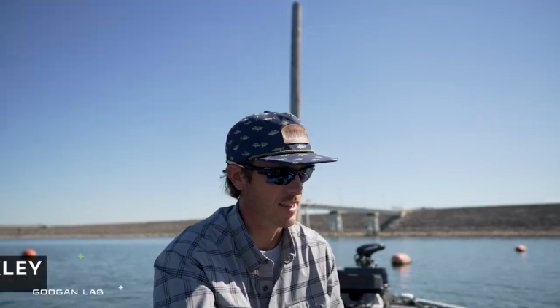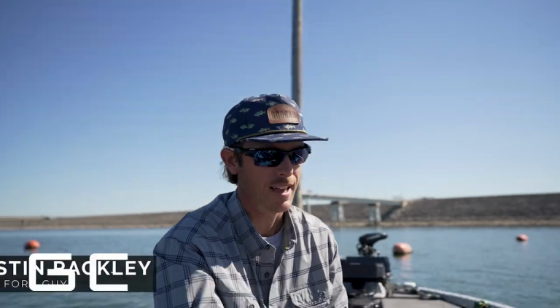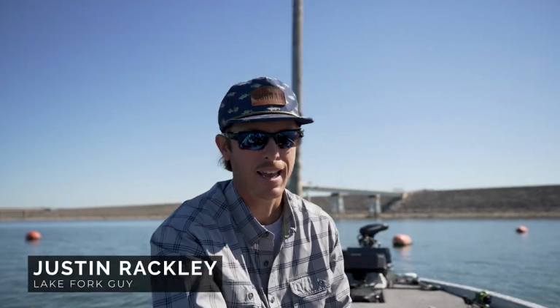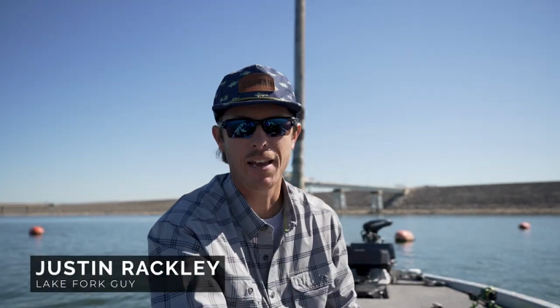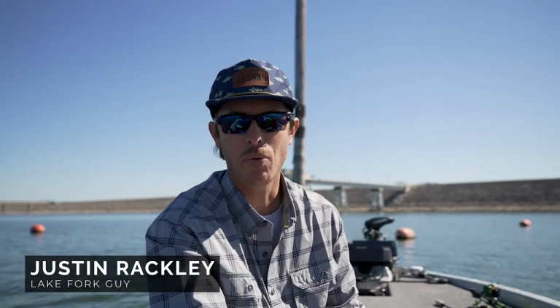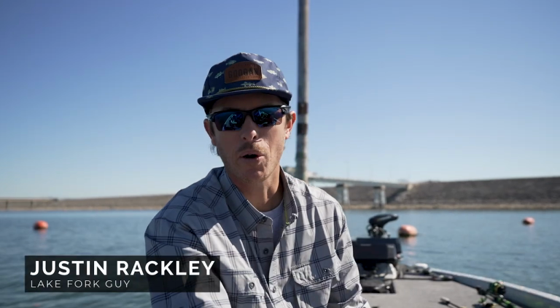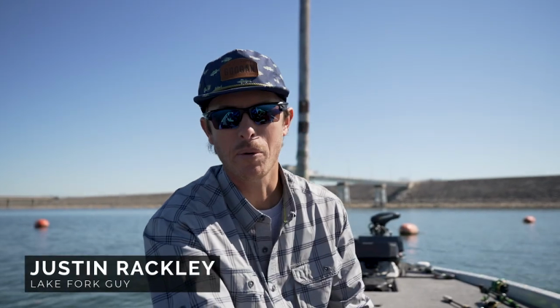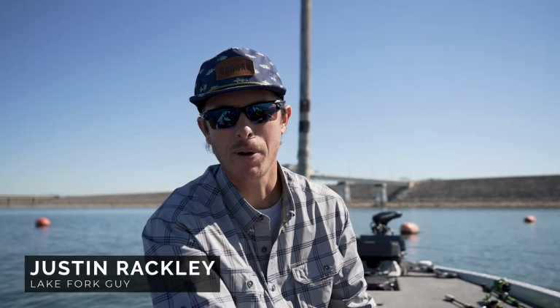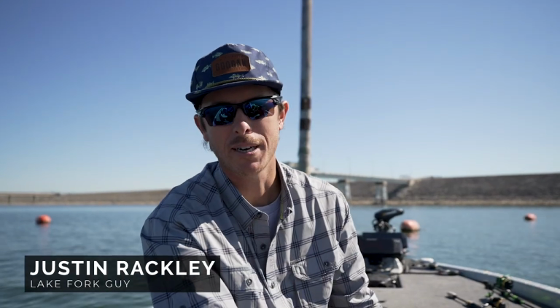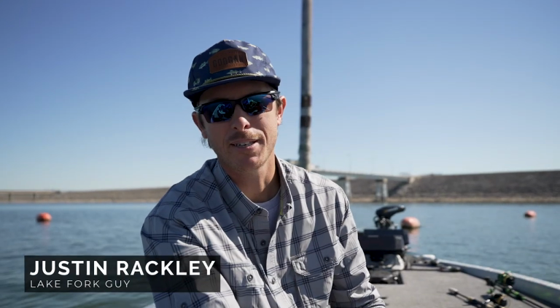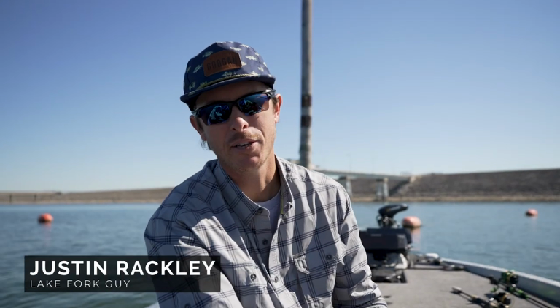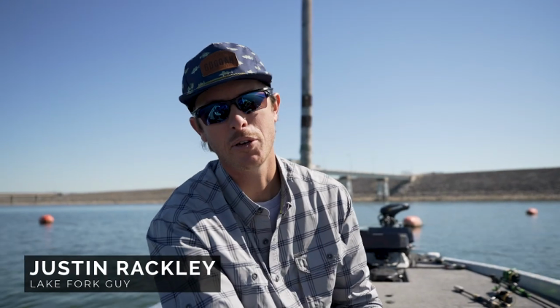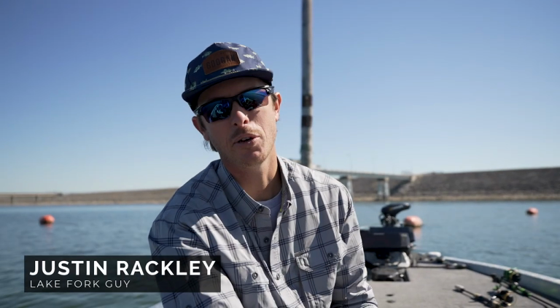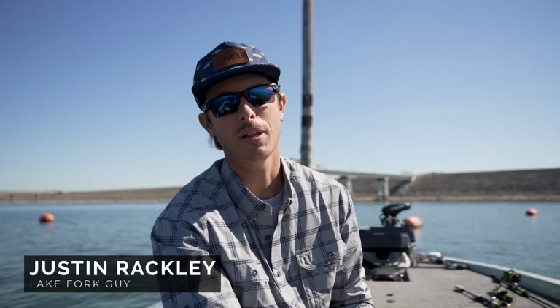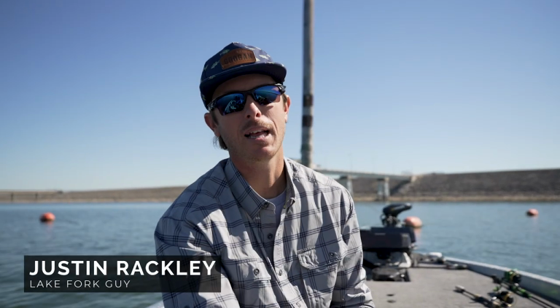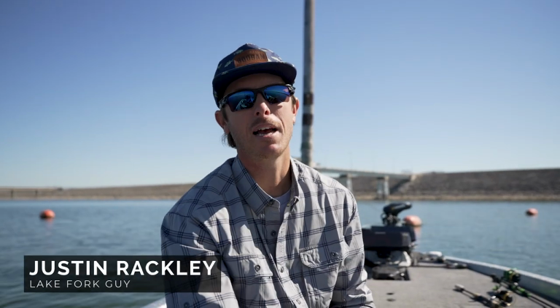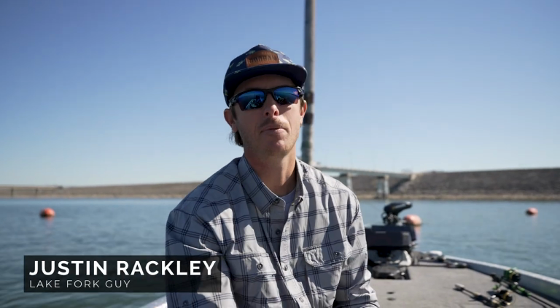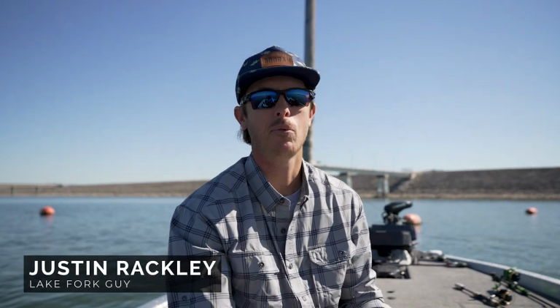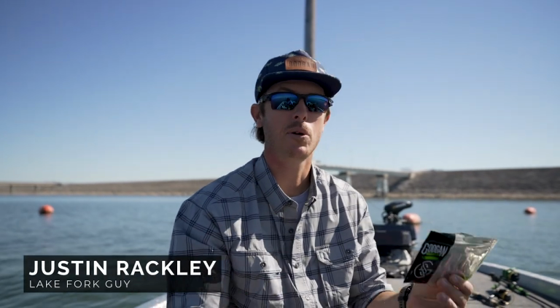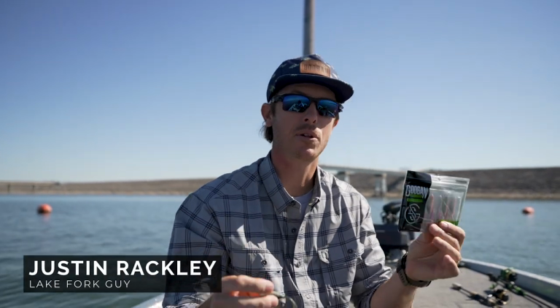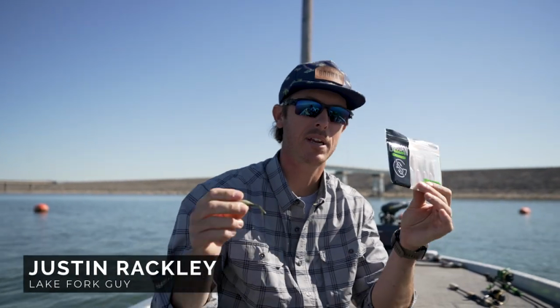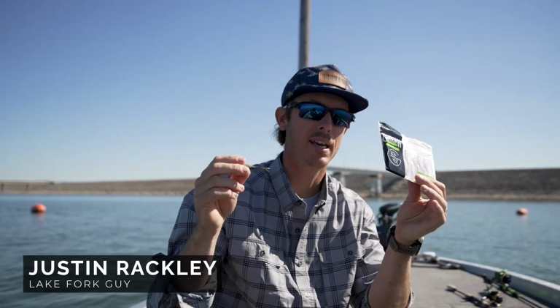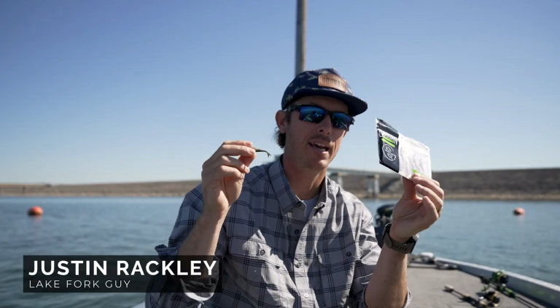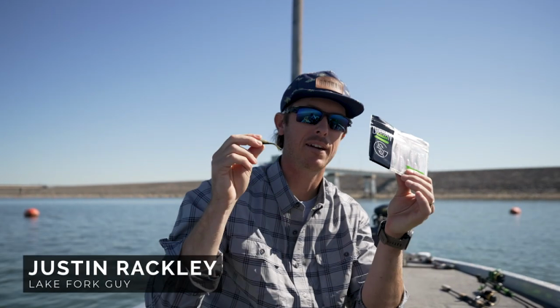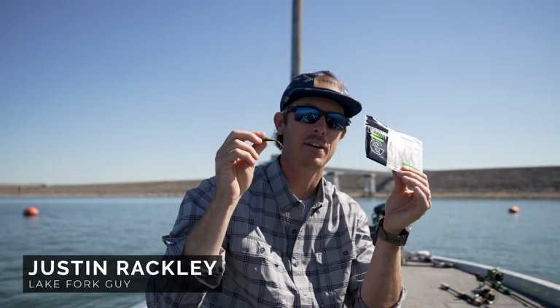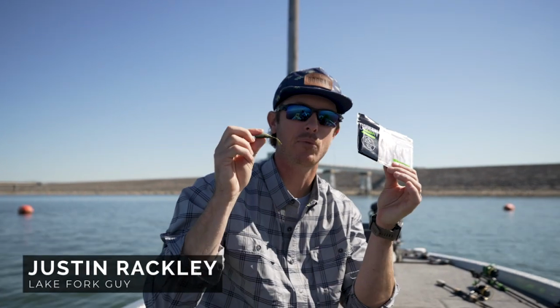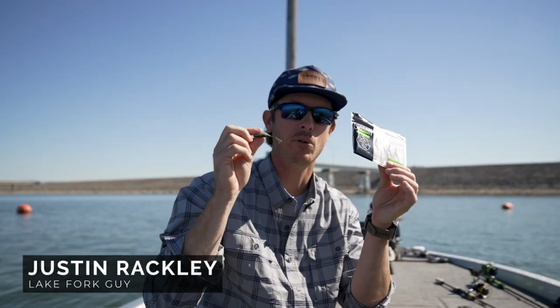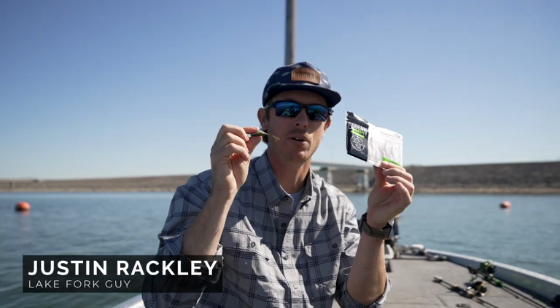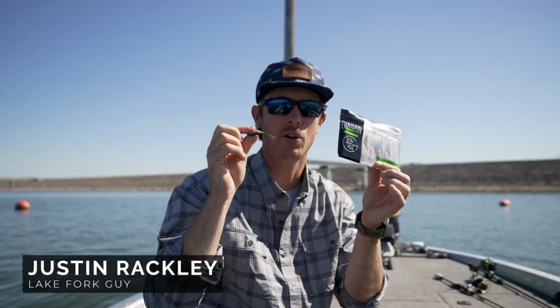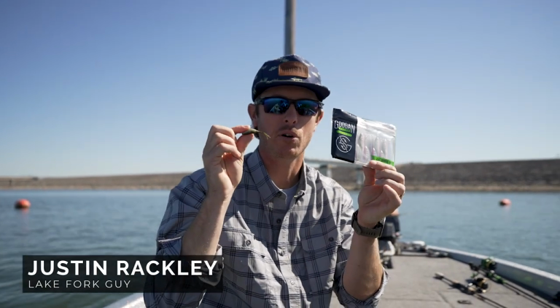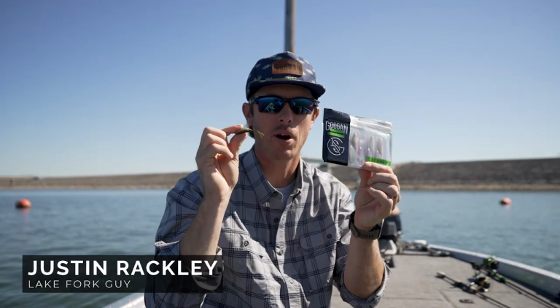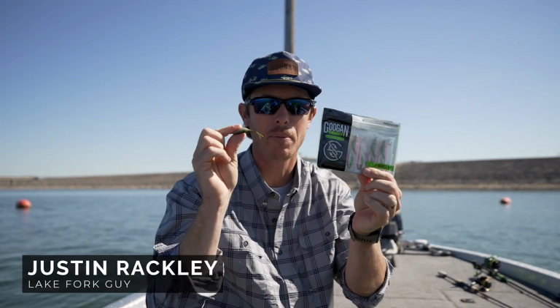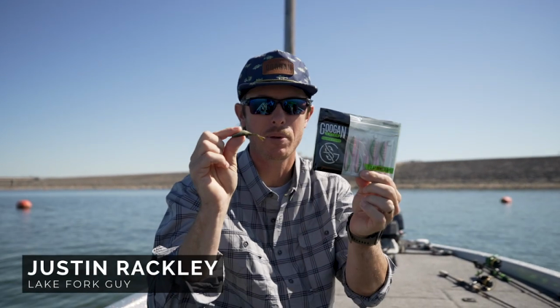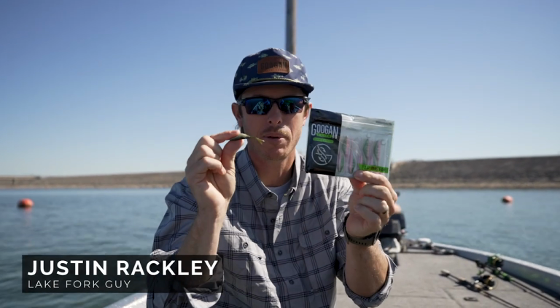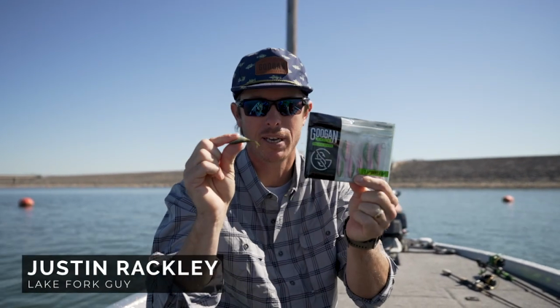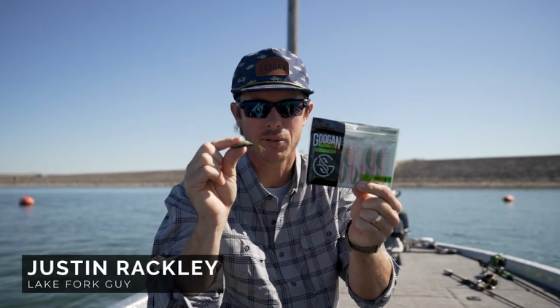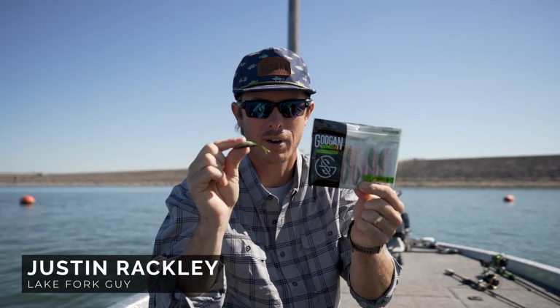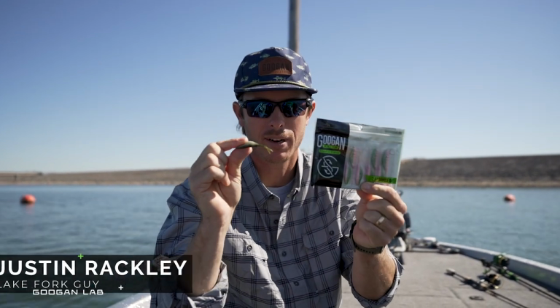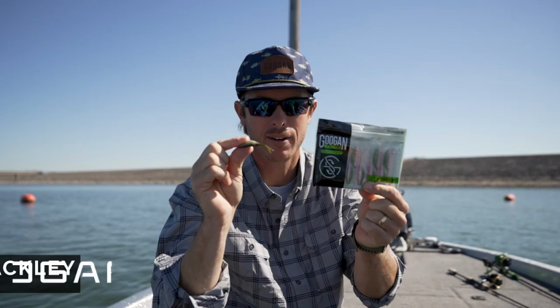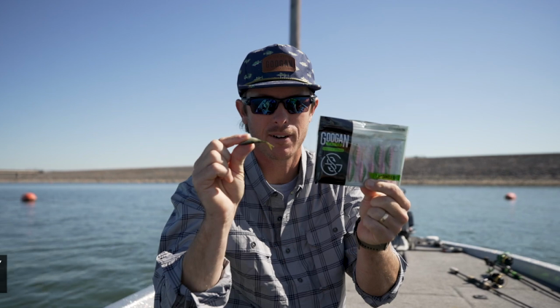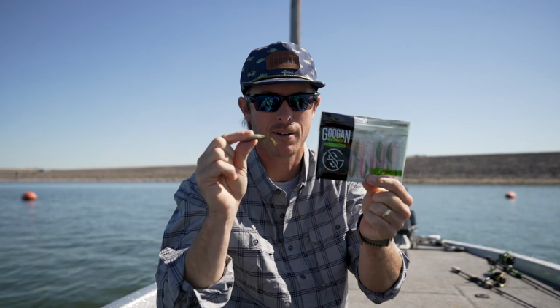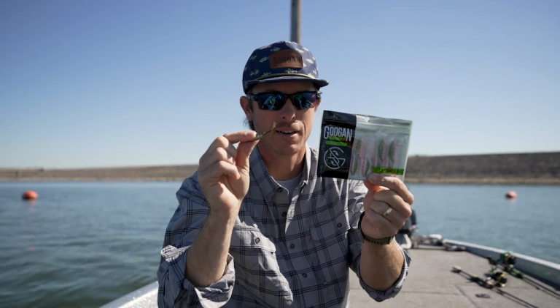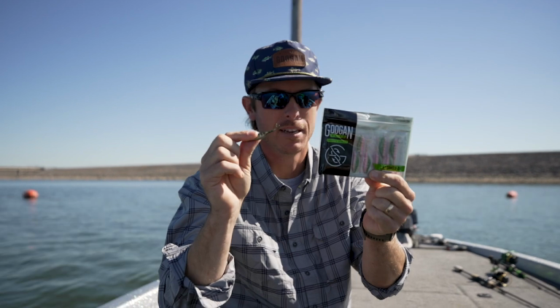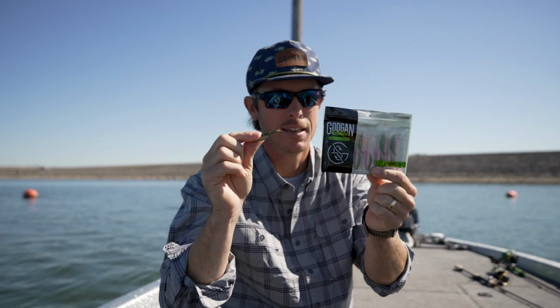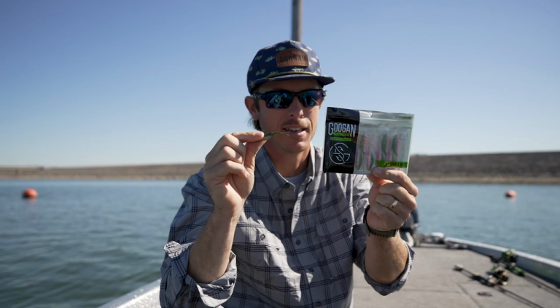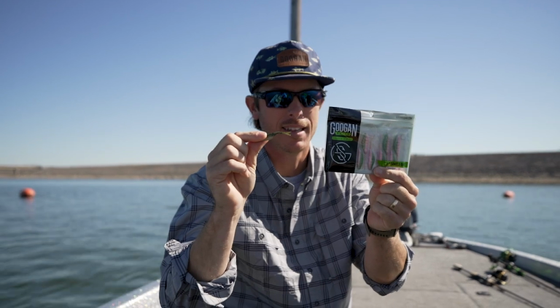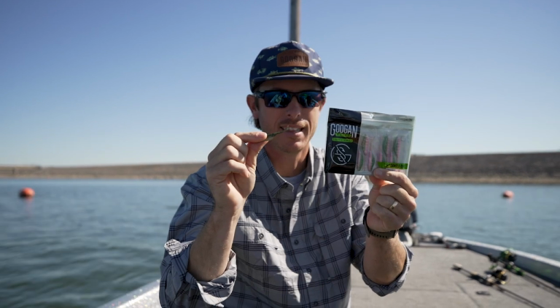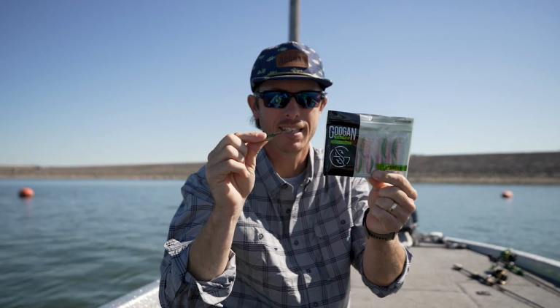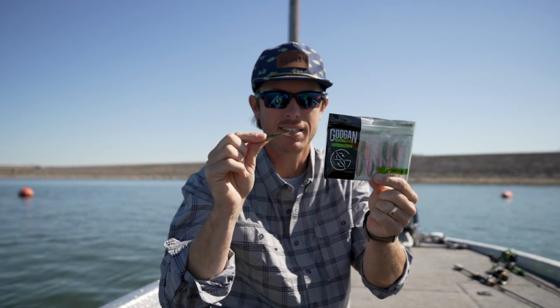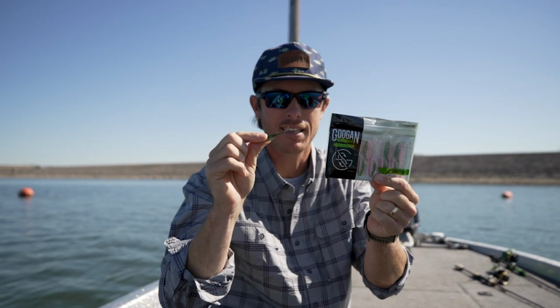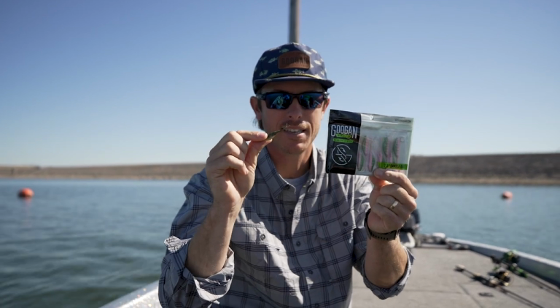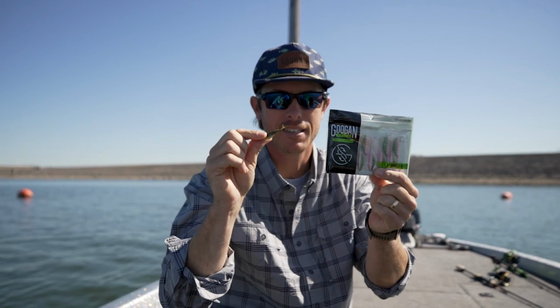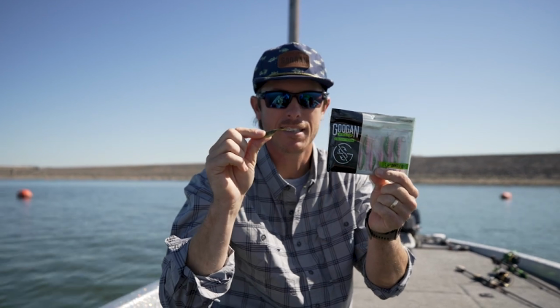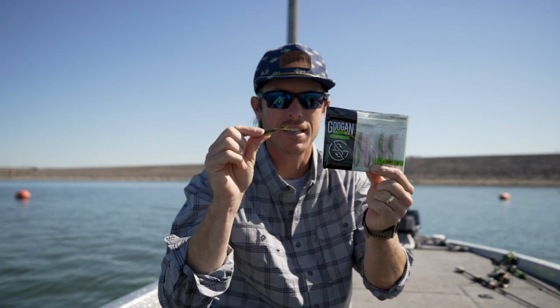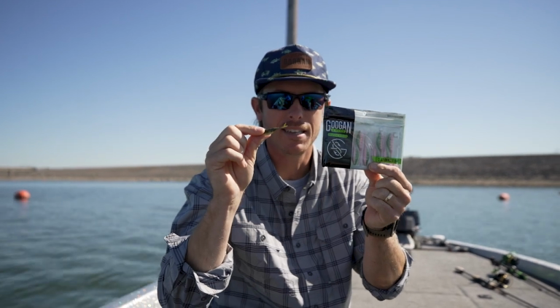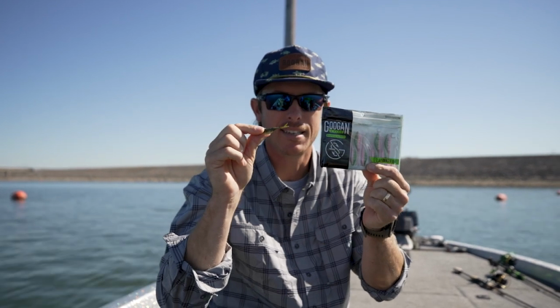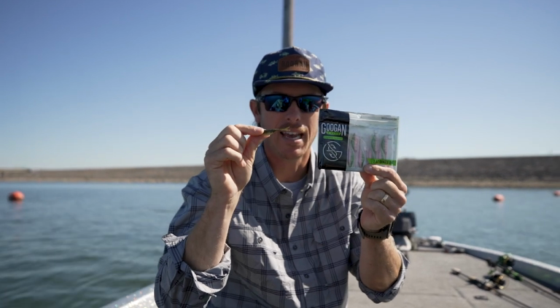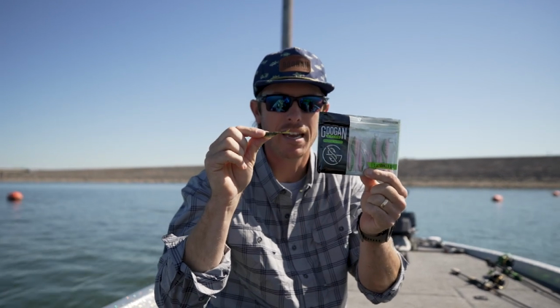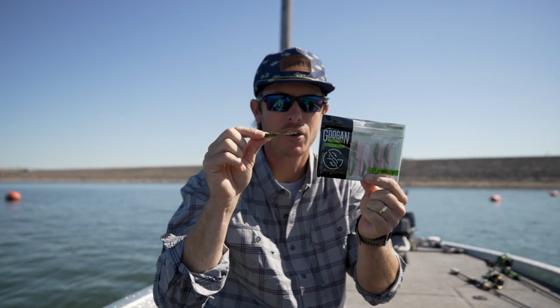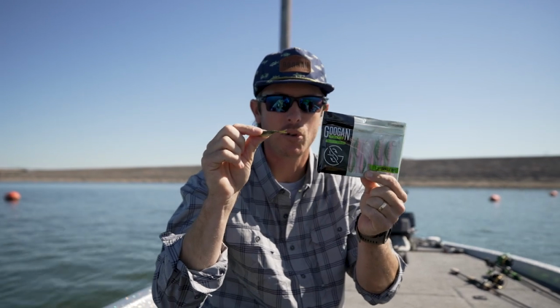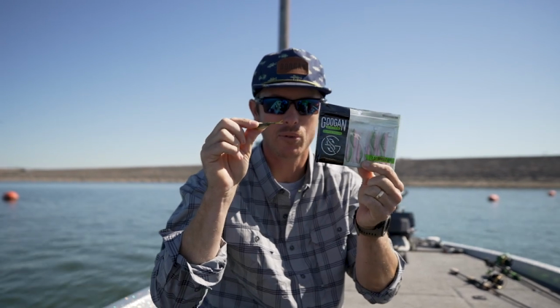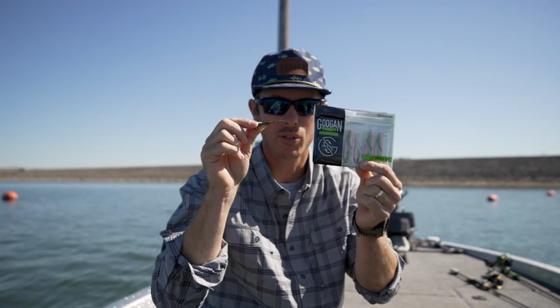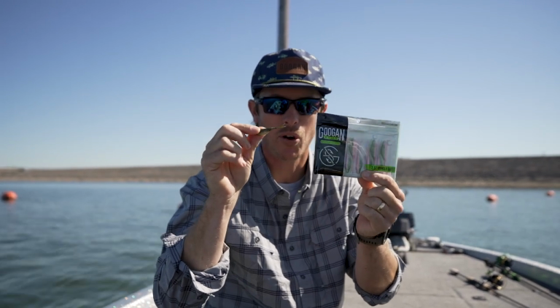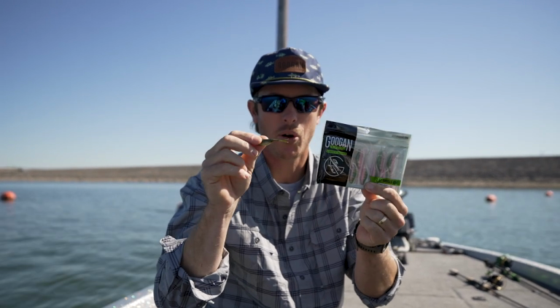Hey, welcome back to the Guggen Lab. We're looking at another one of our crappie baits right here, and this is the dangle dart.